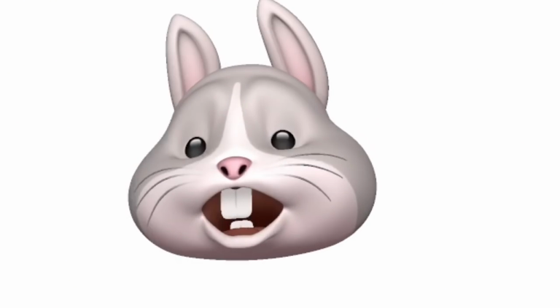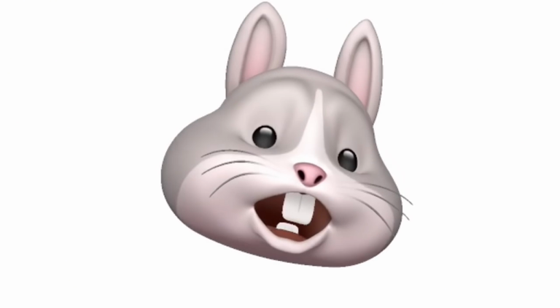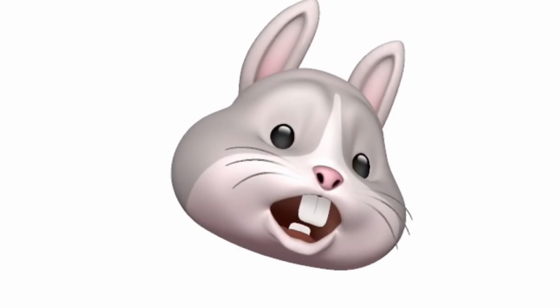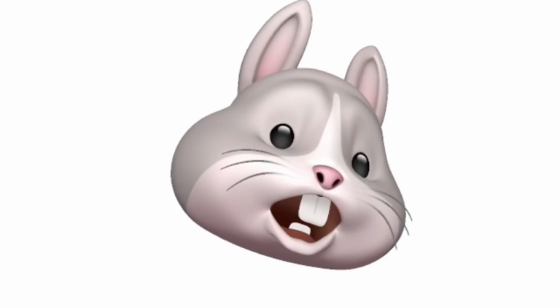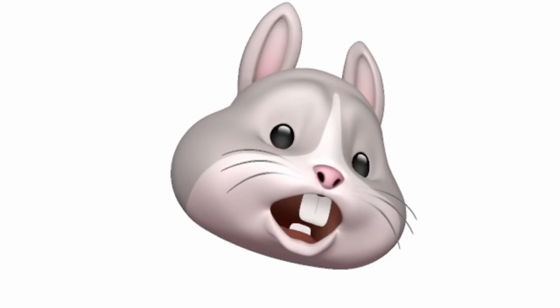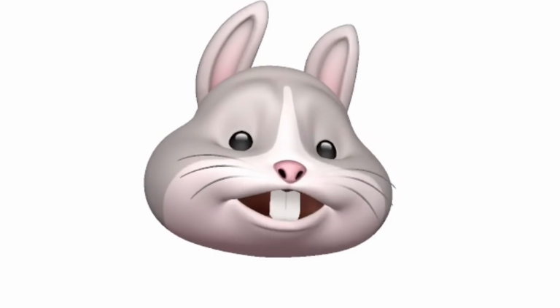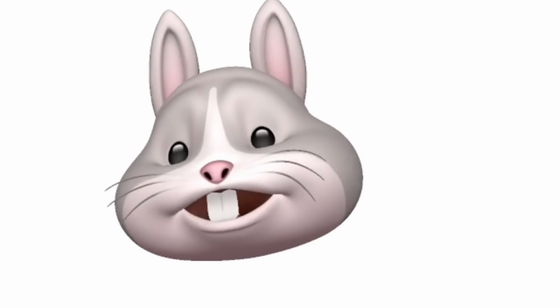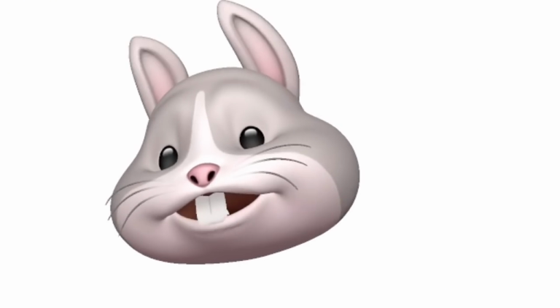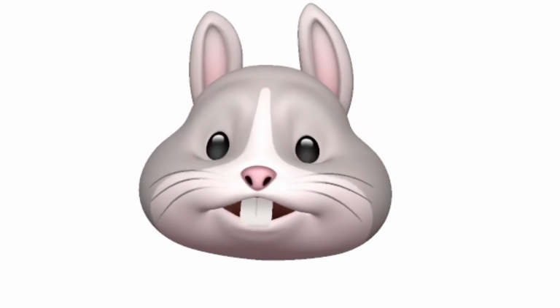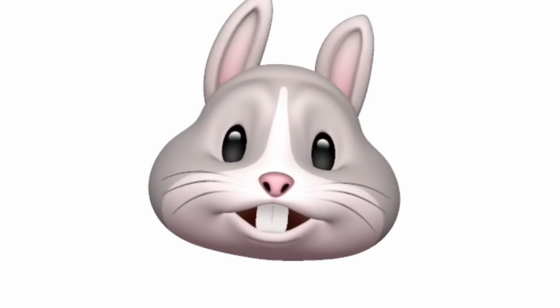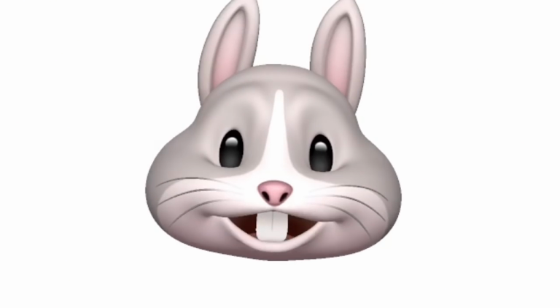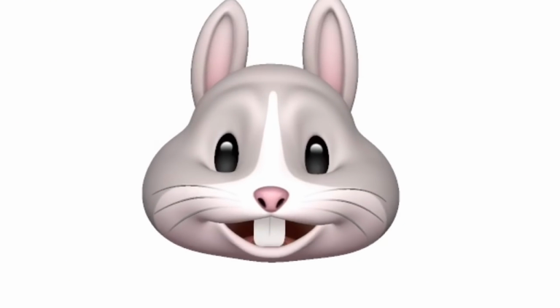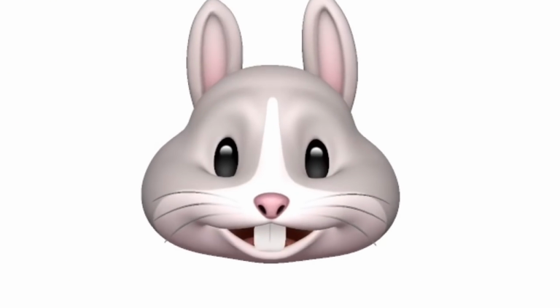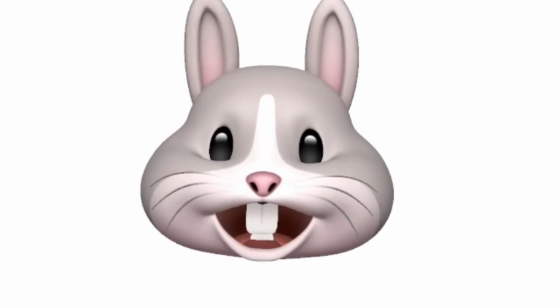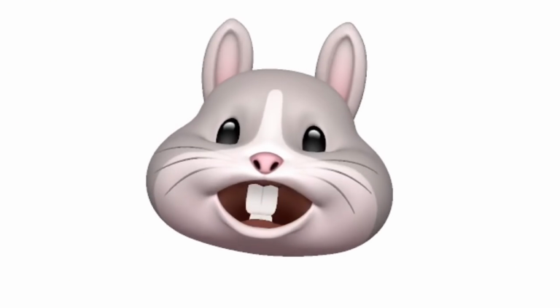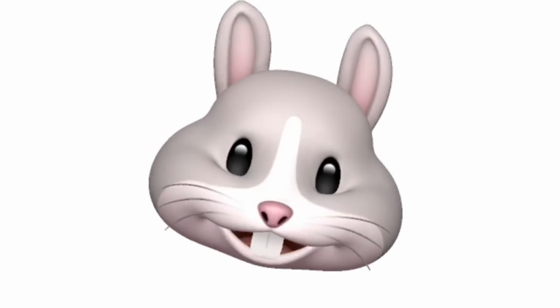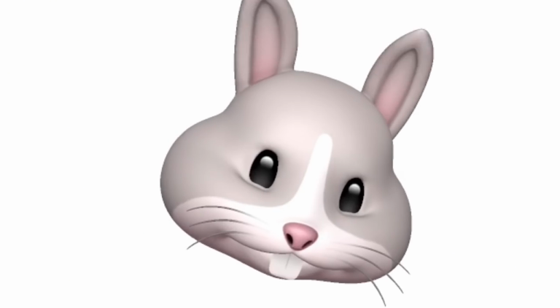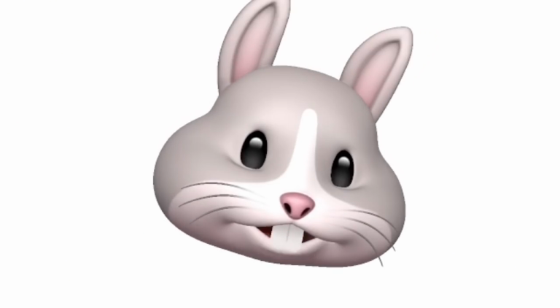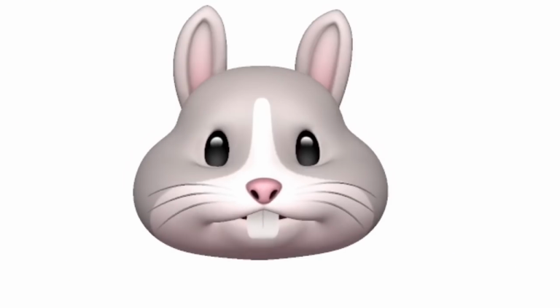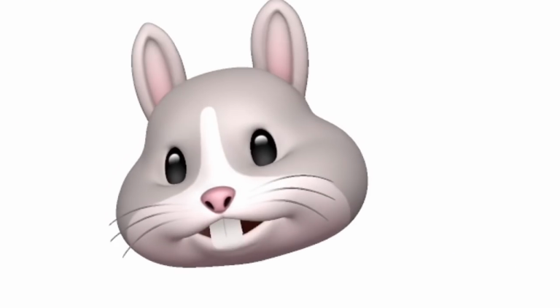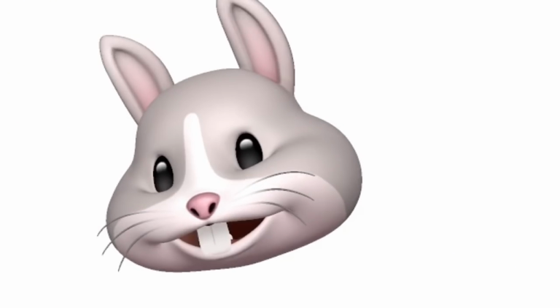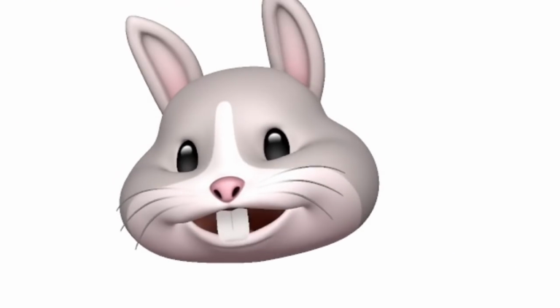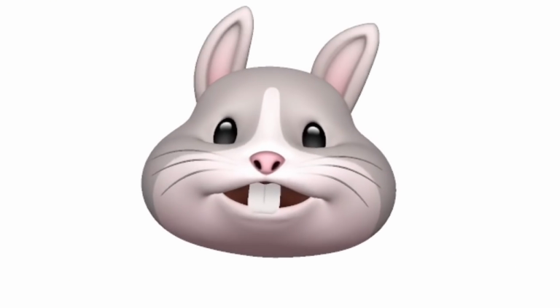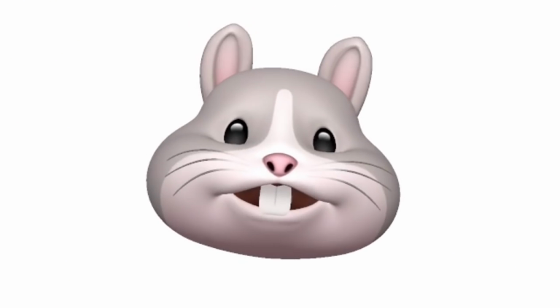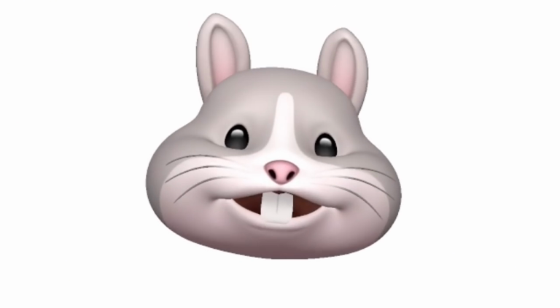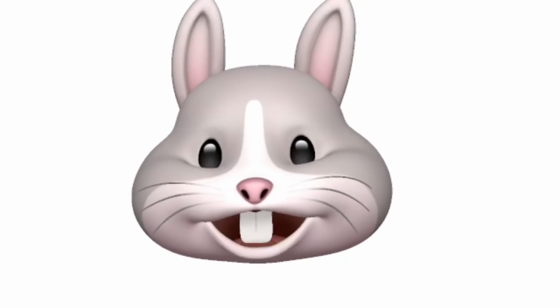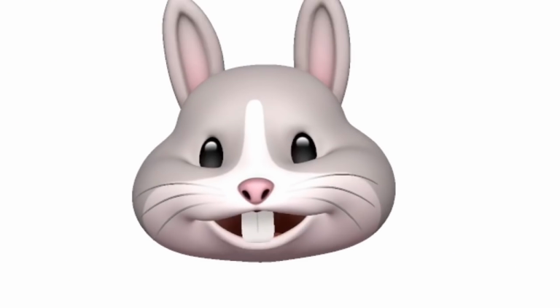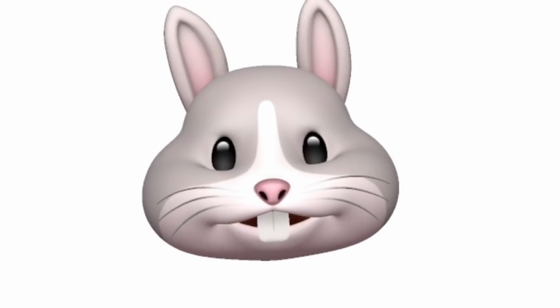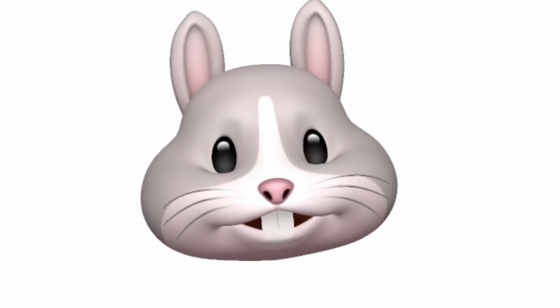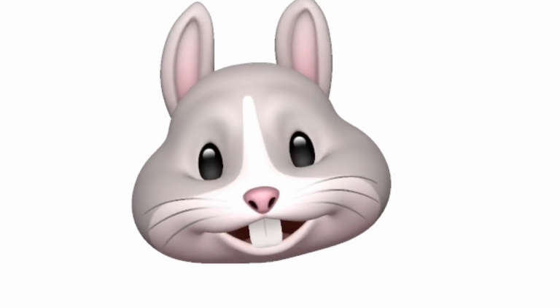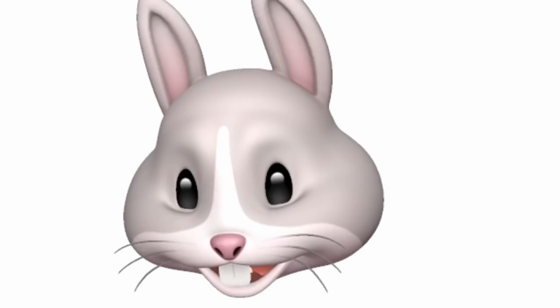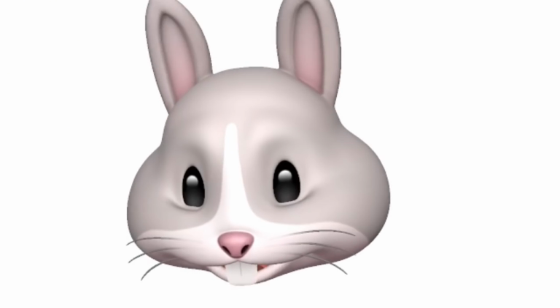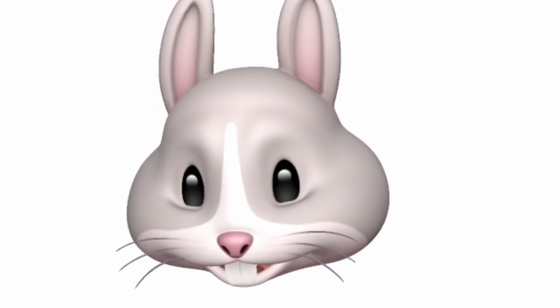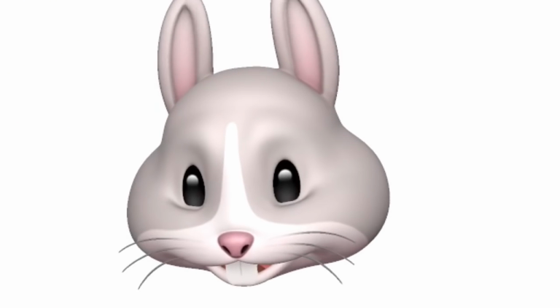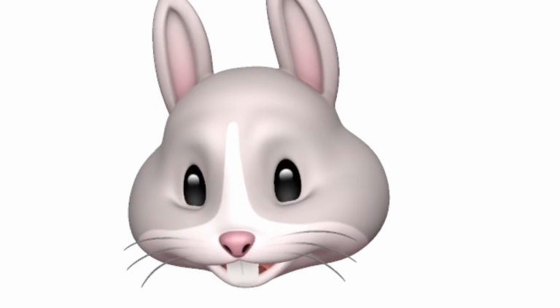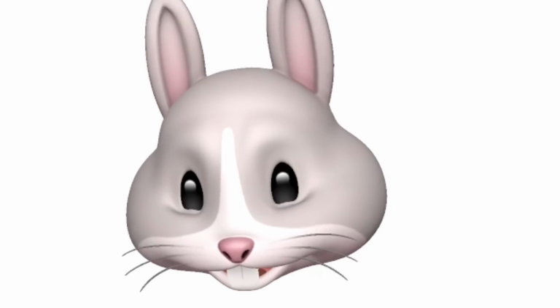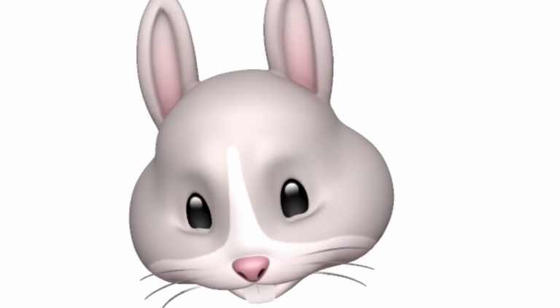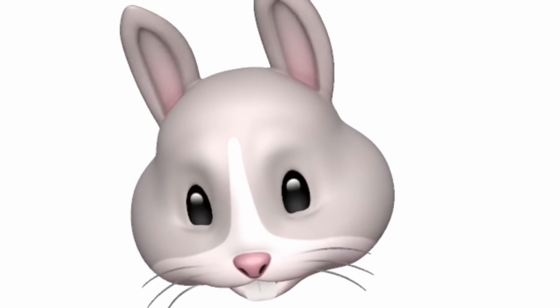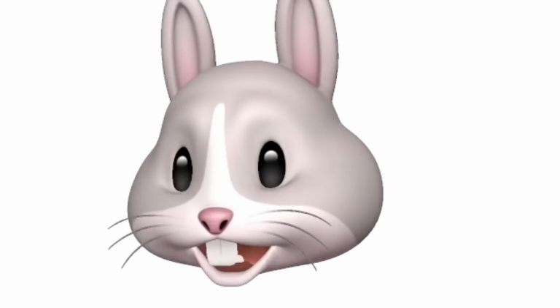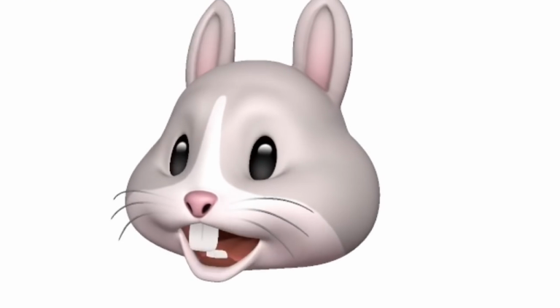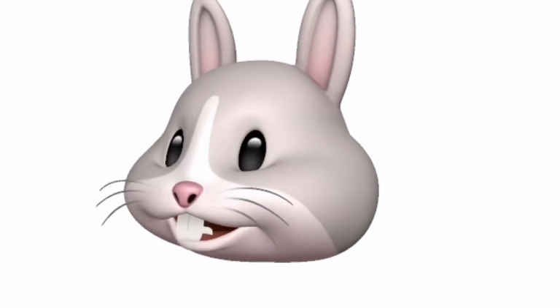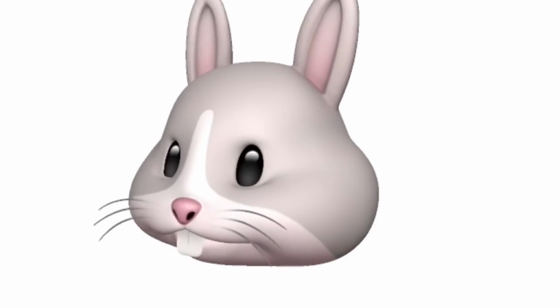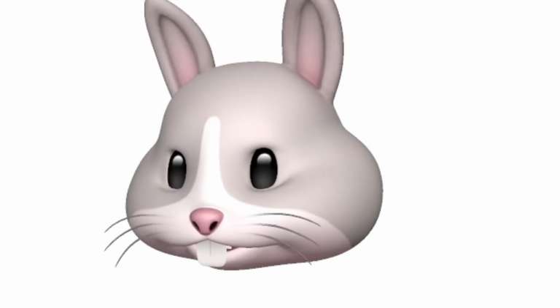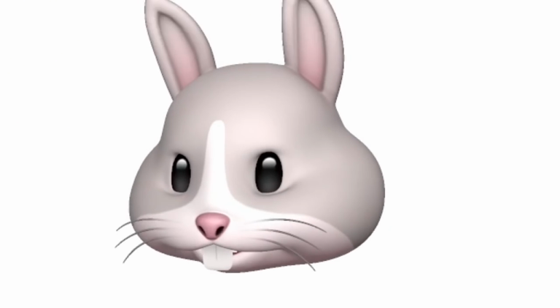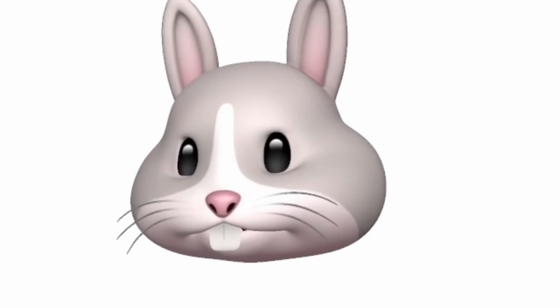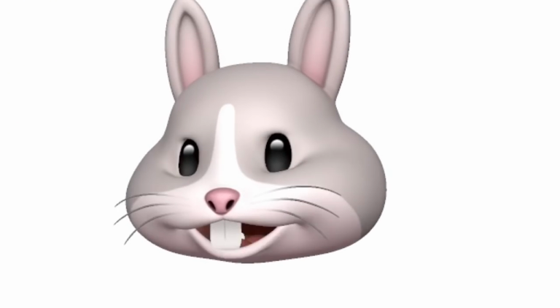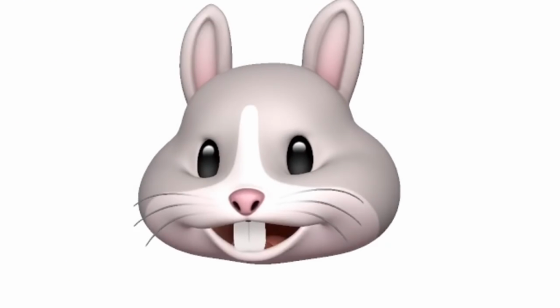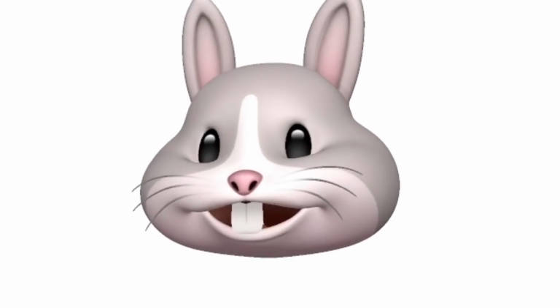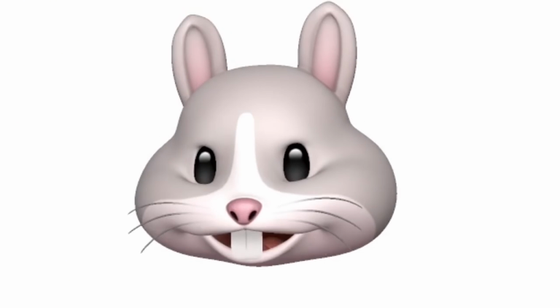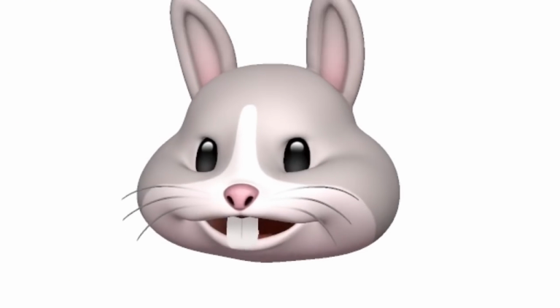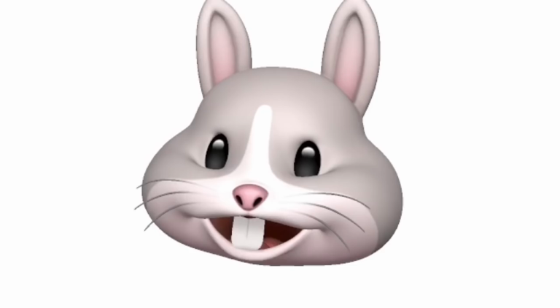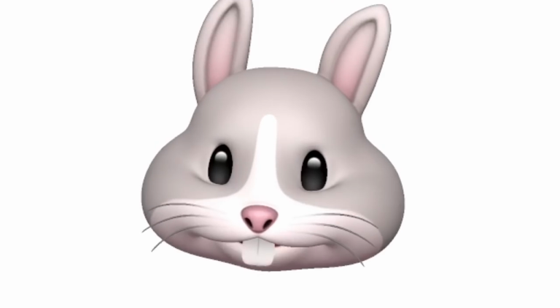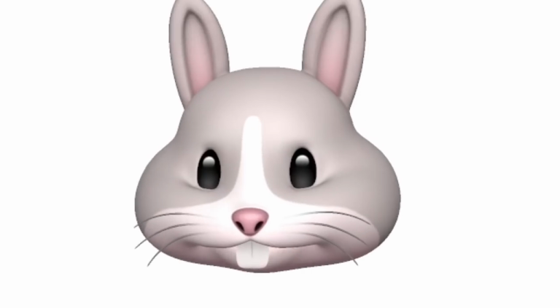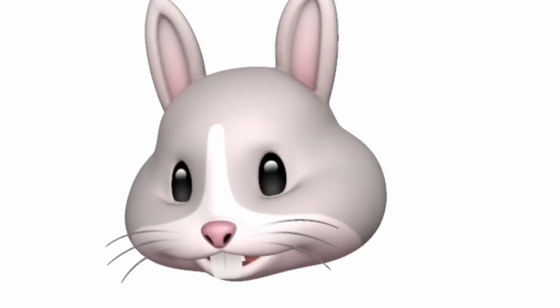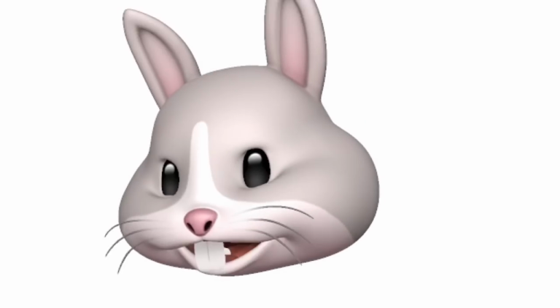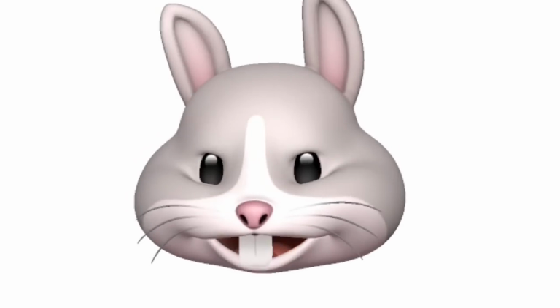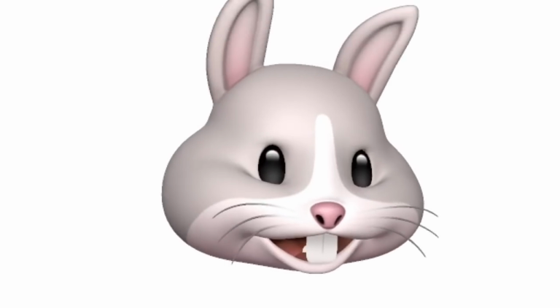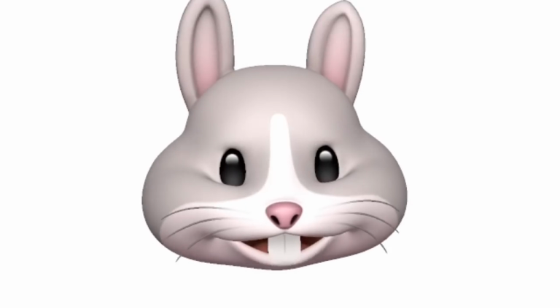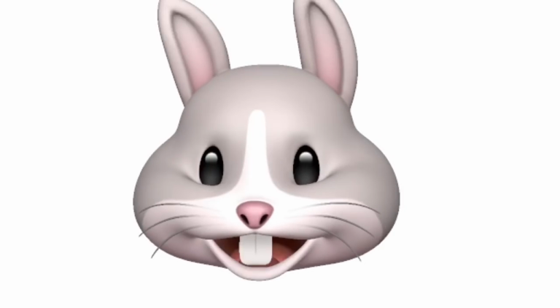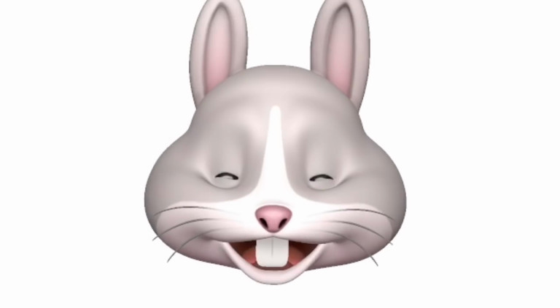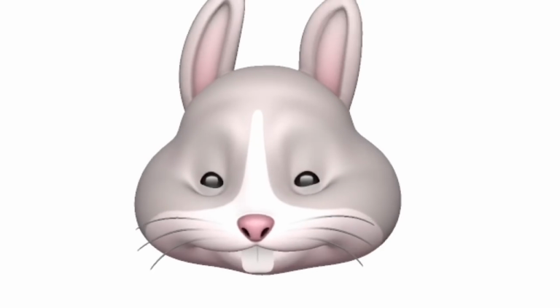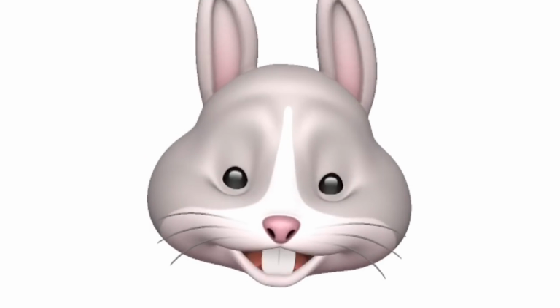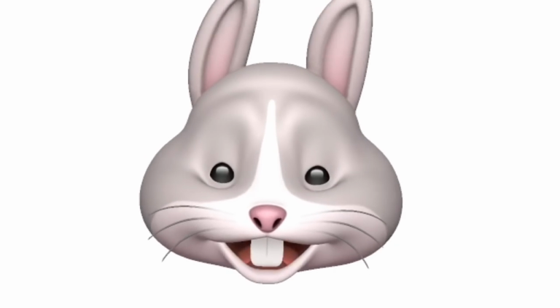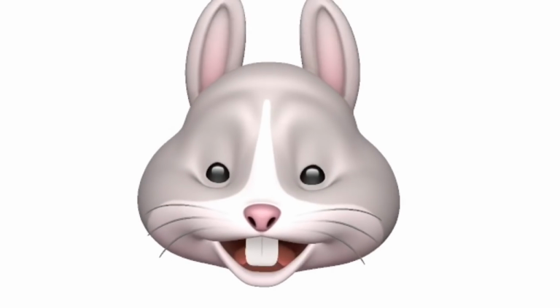Hey, did you notice? I am already a cartoon character, so I want to be in the sketchbook next time — yay!